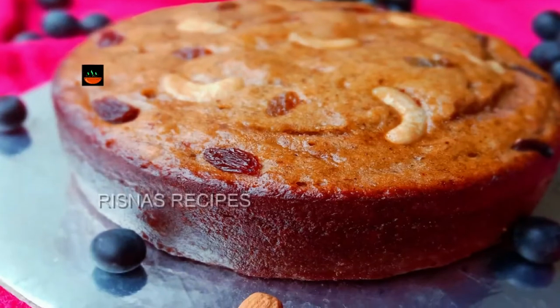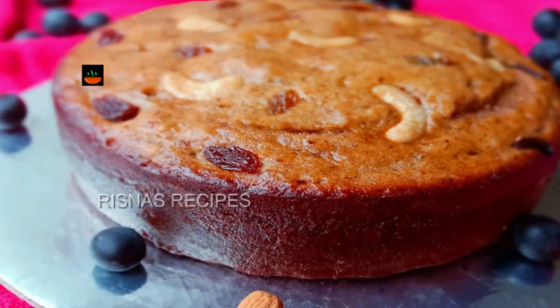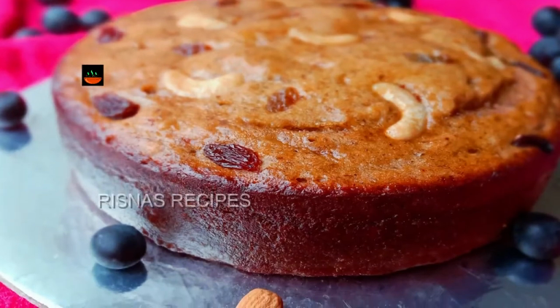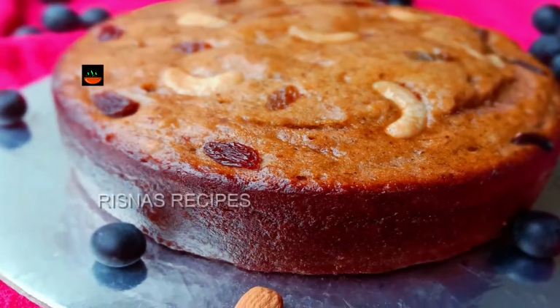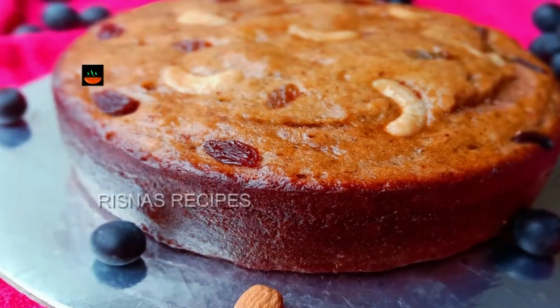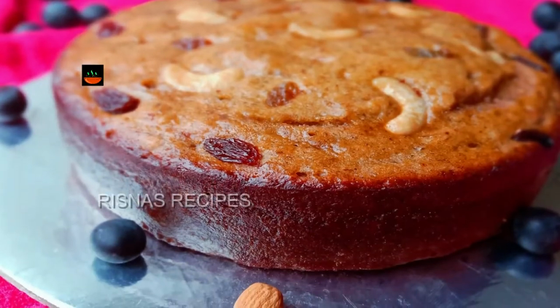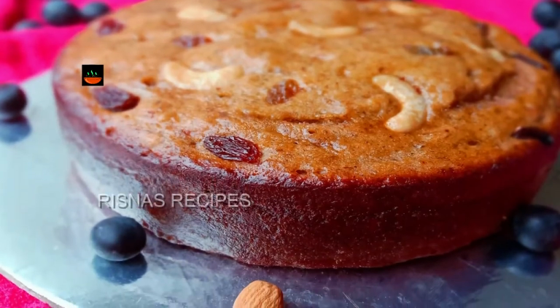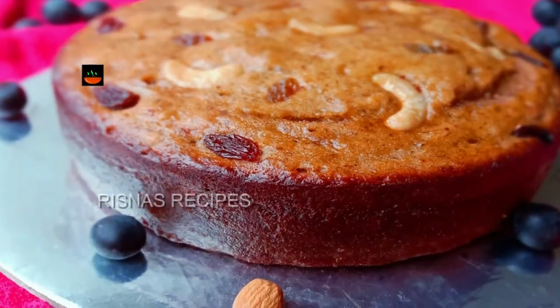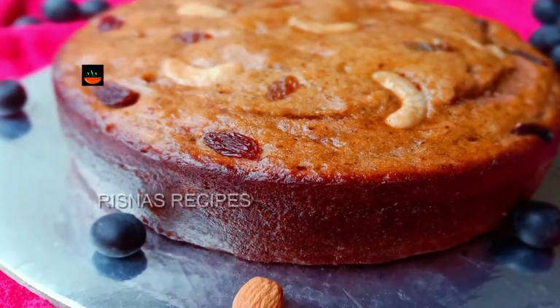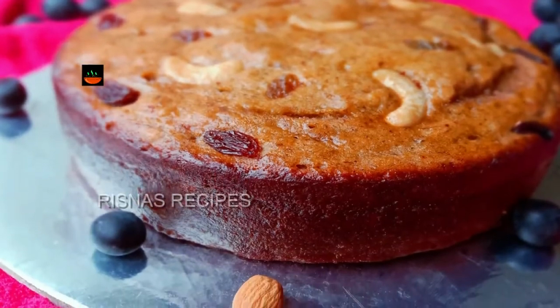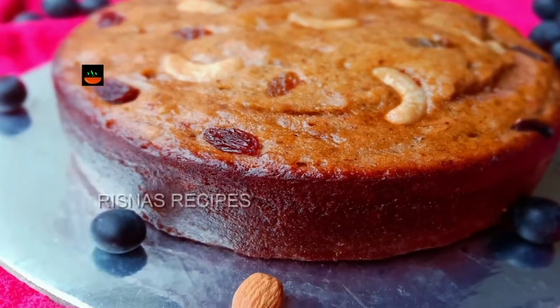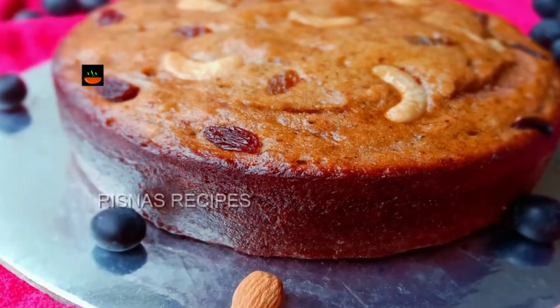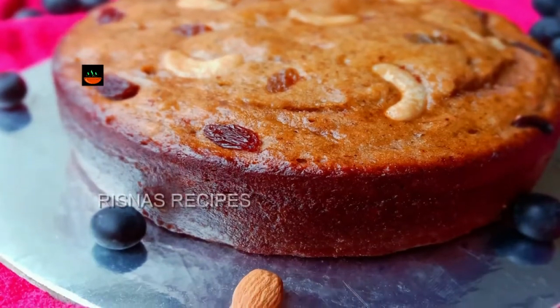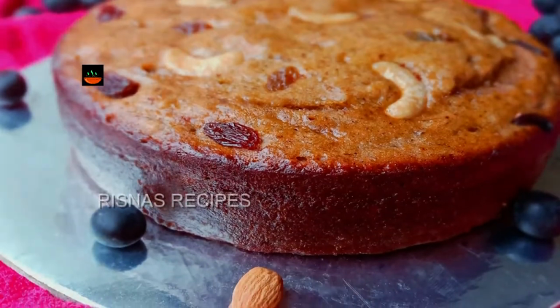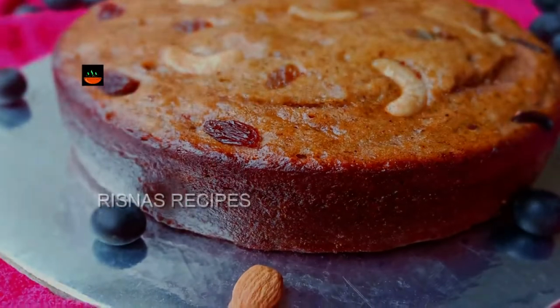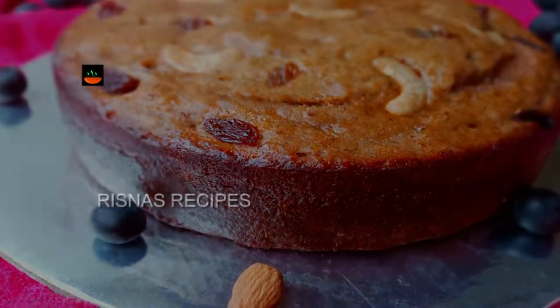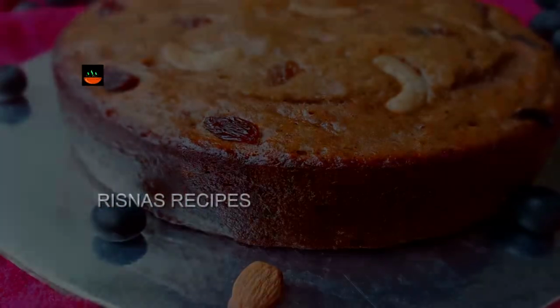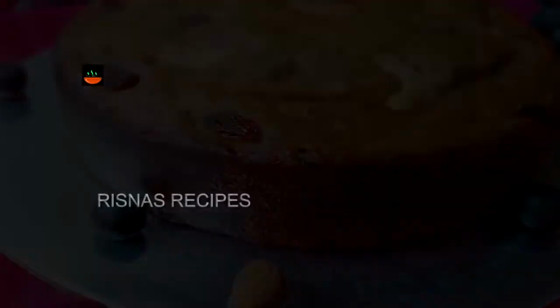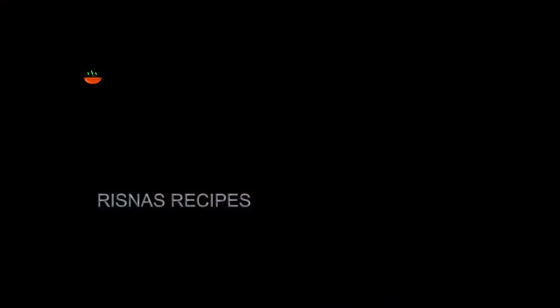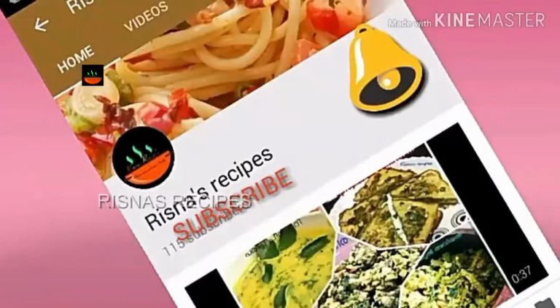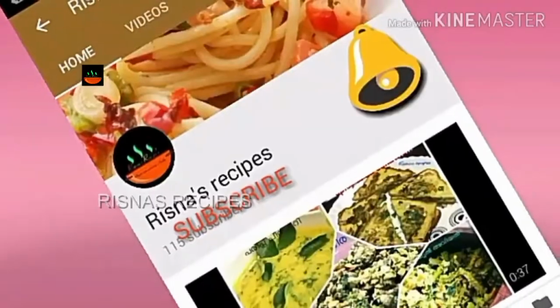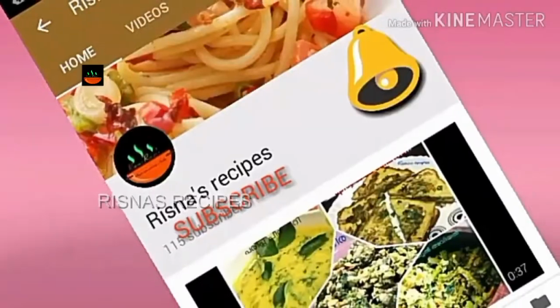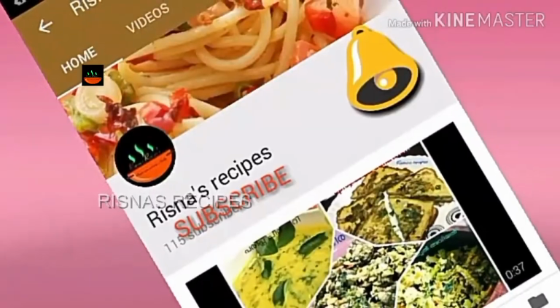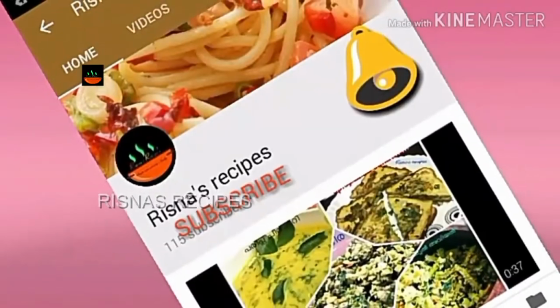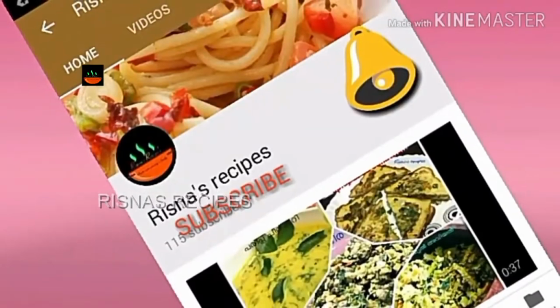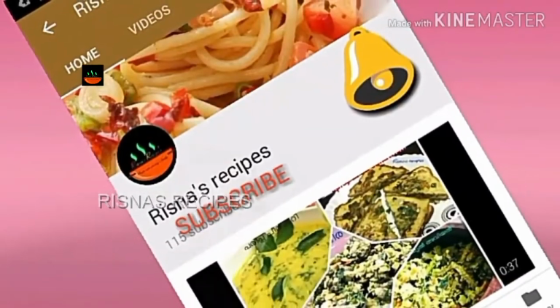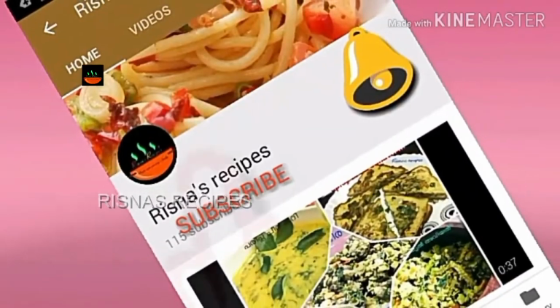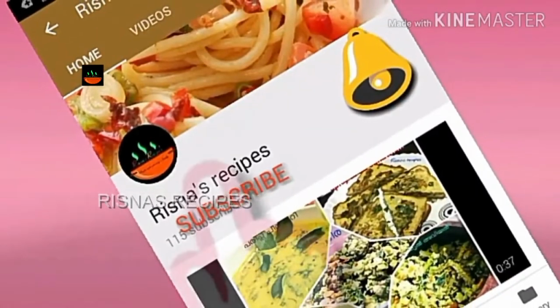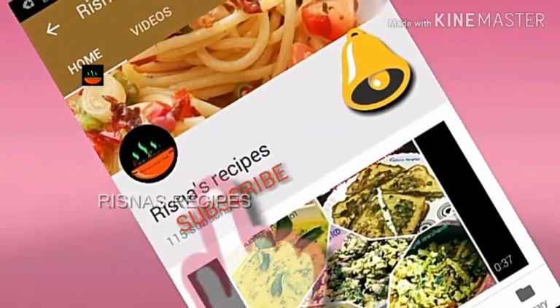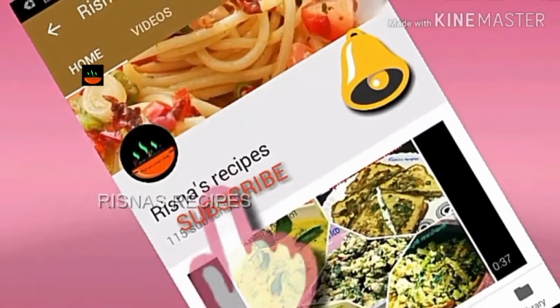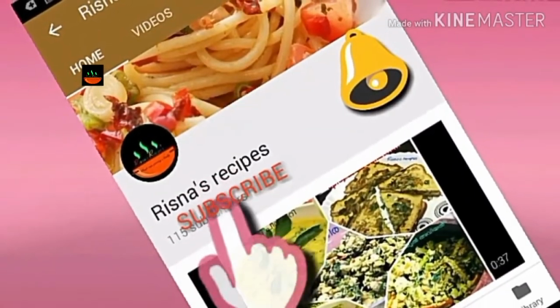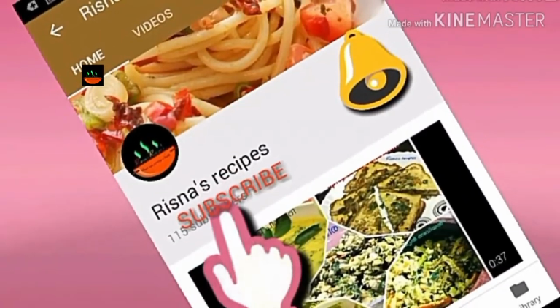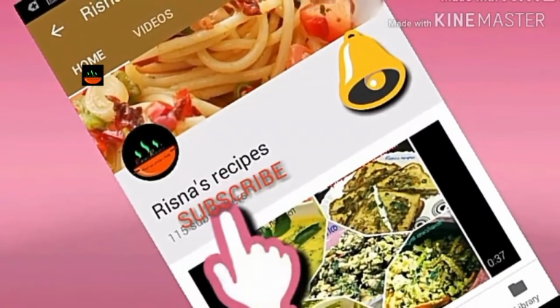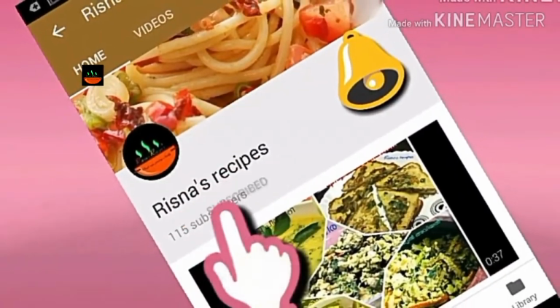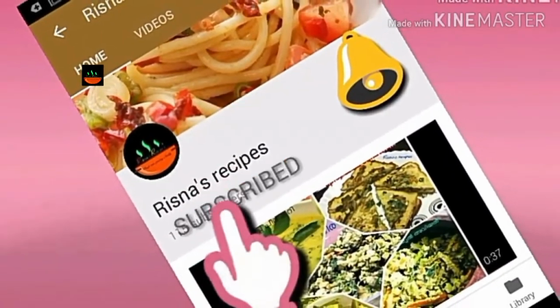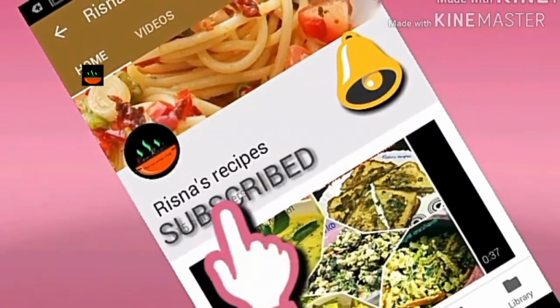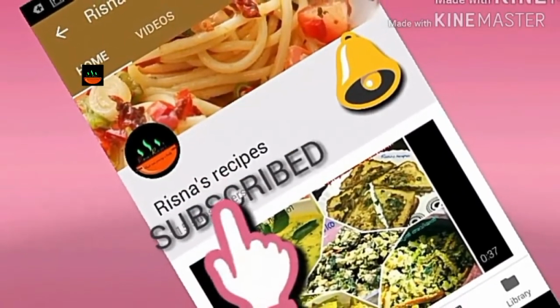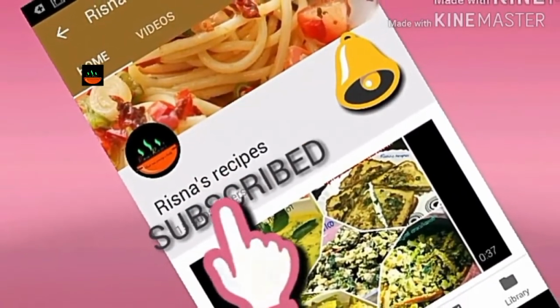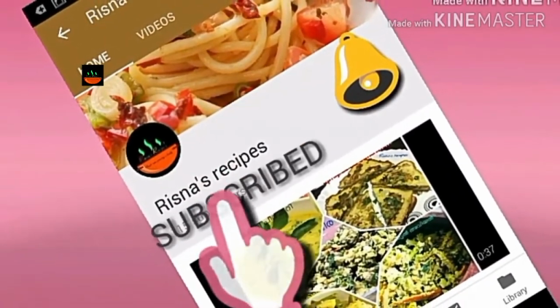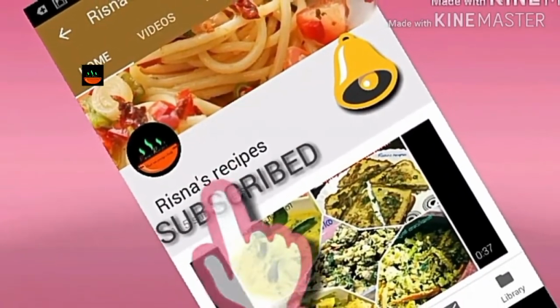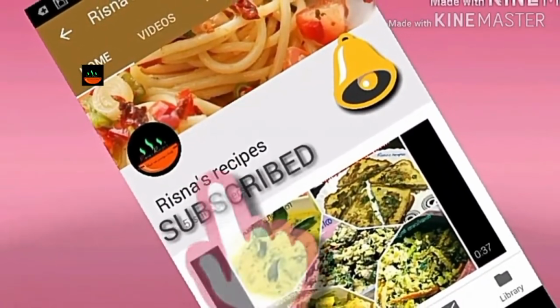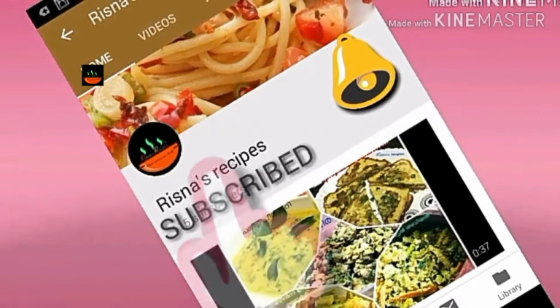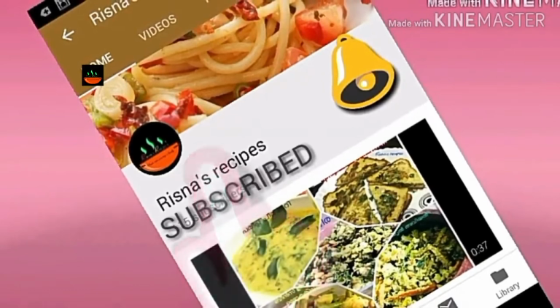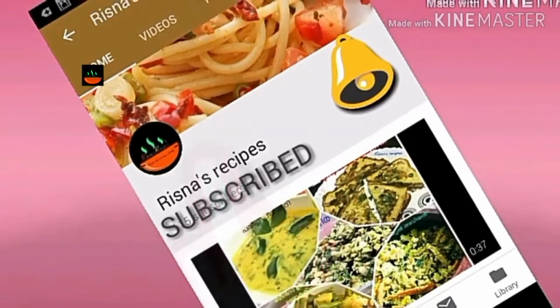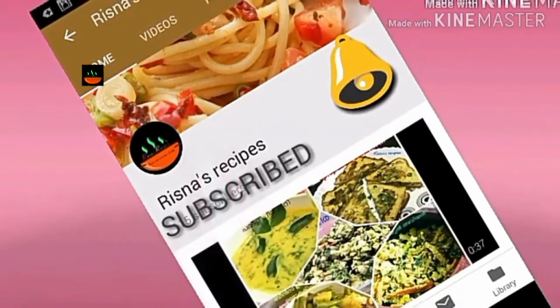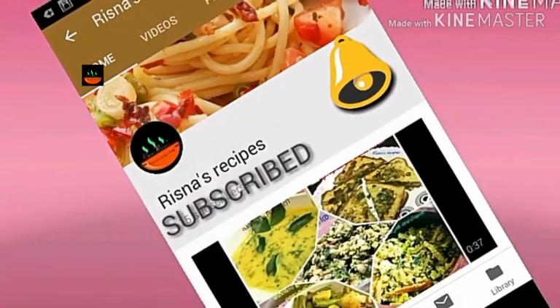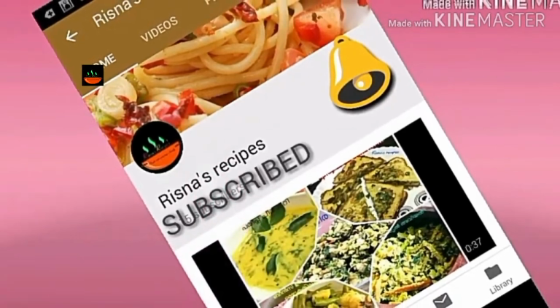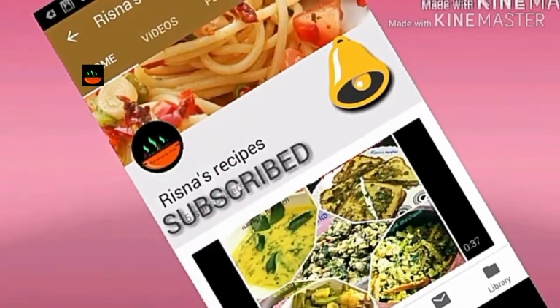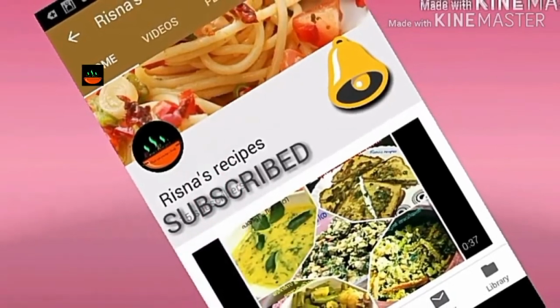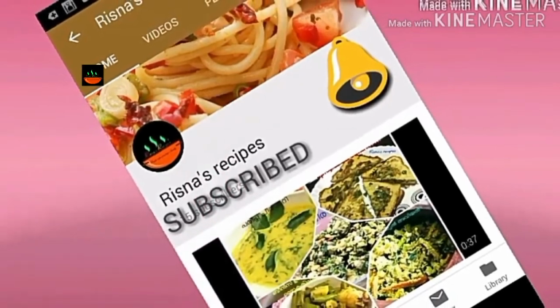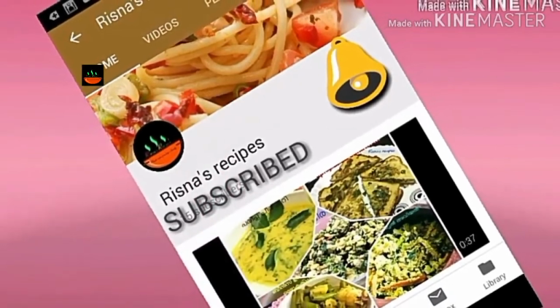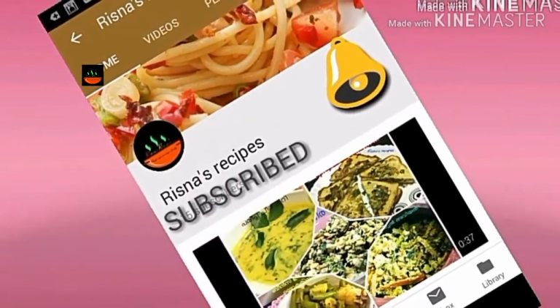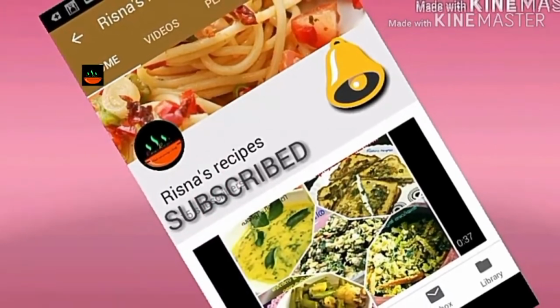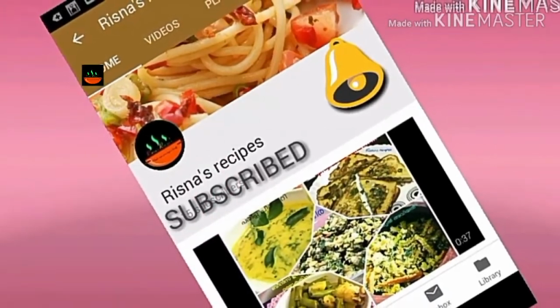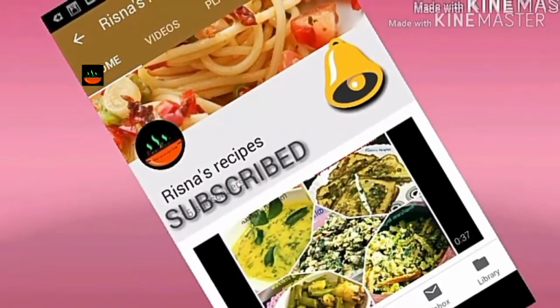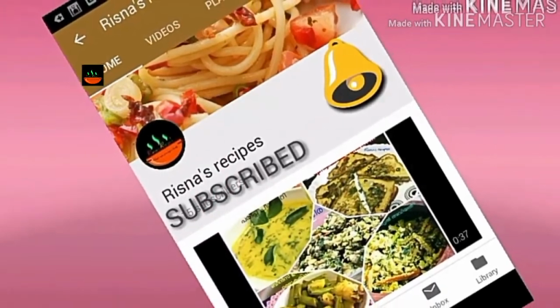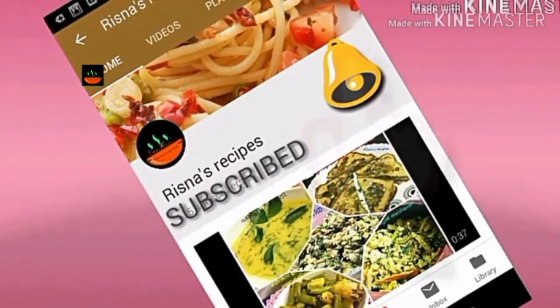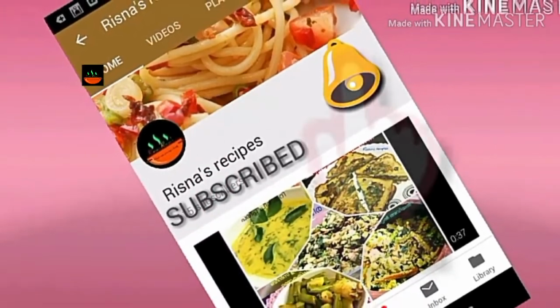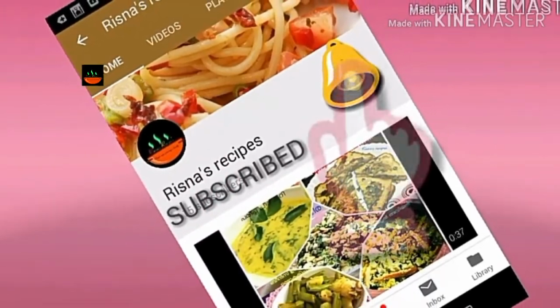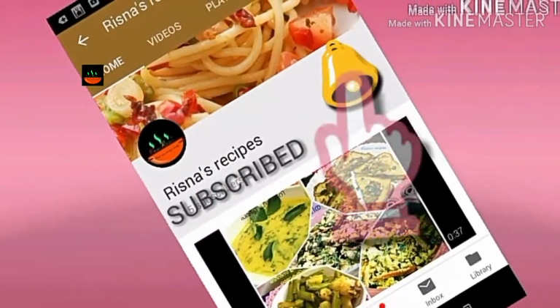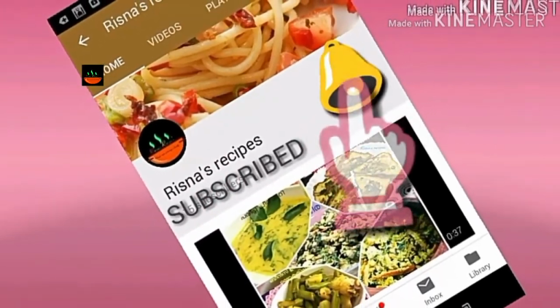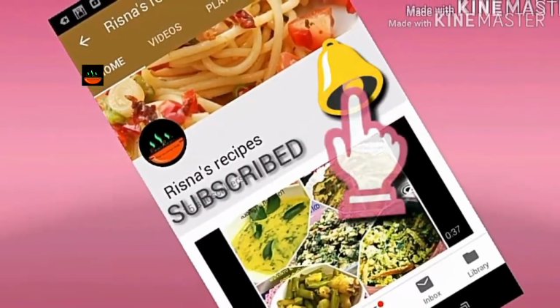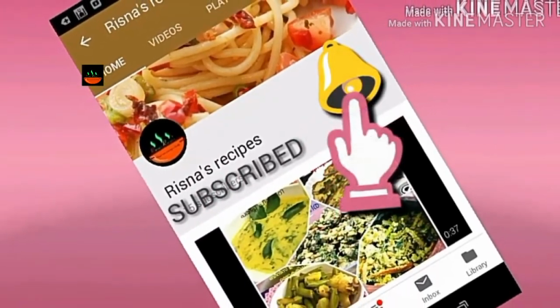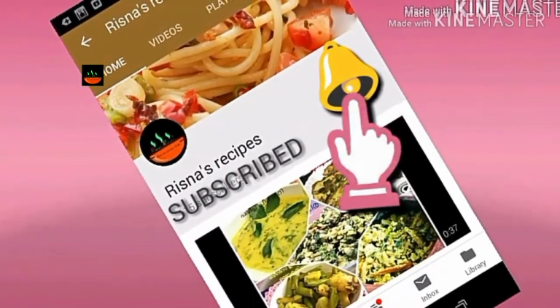Please like, comment, share, and subscribe. I will see you in the next video. I hope you will see you in the next one.